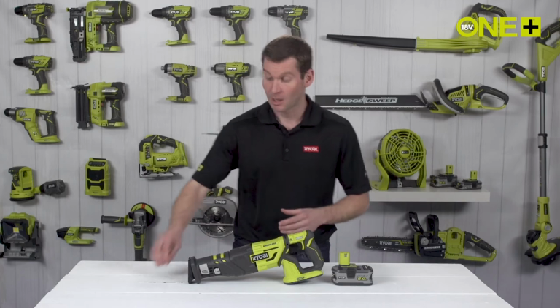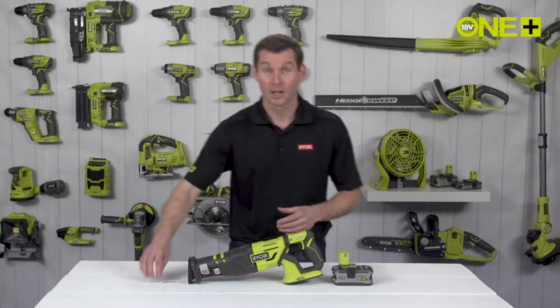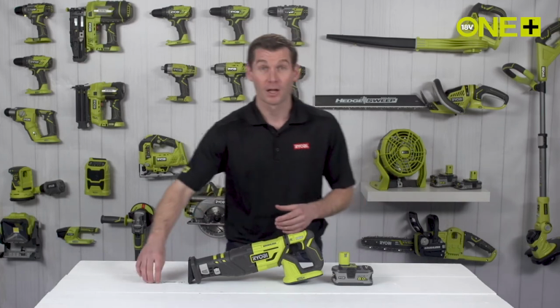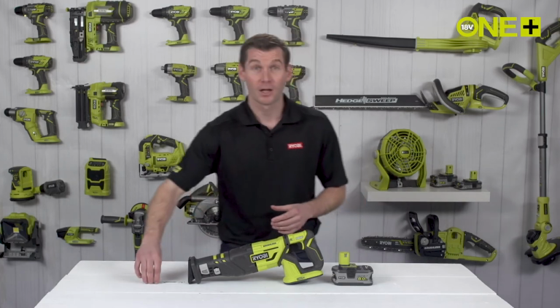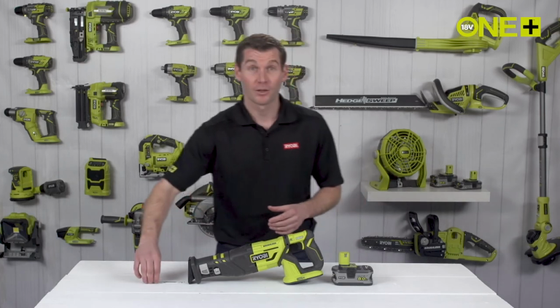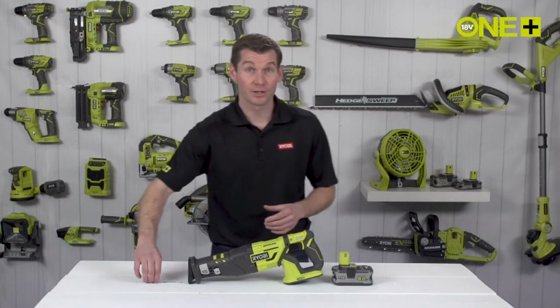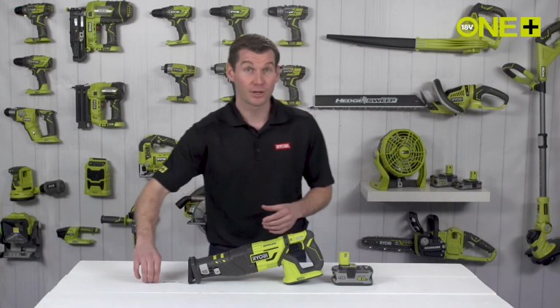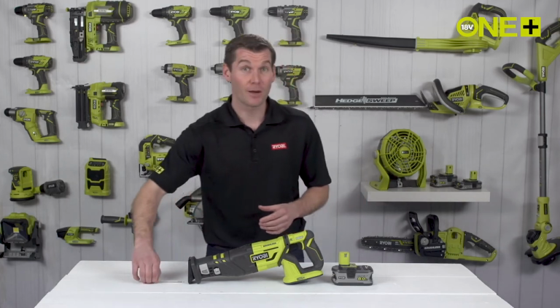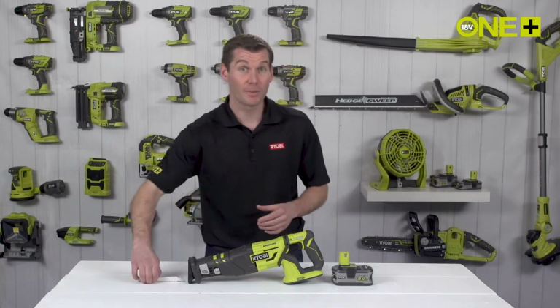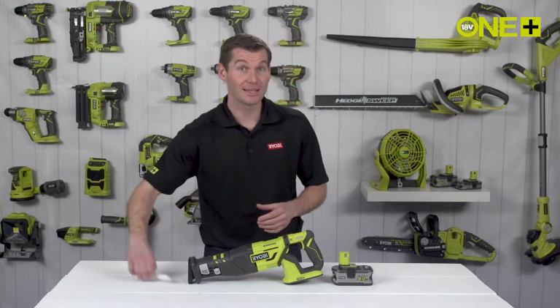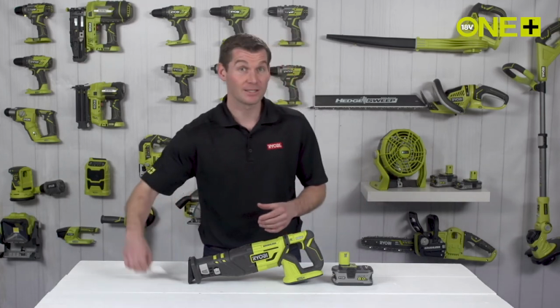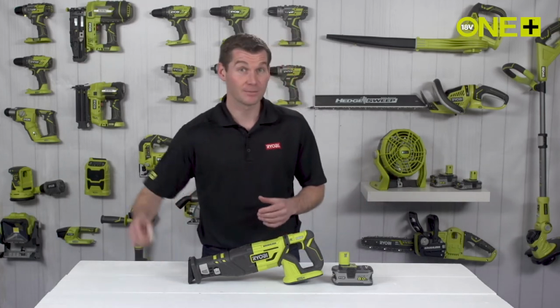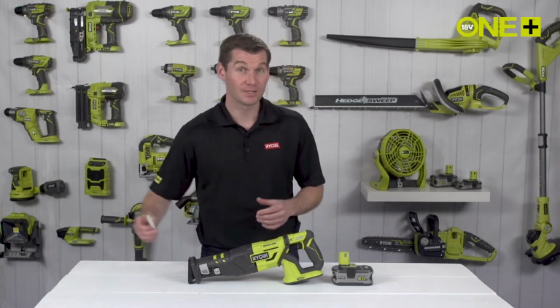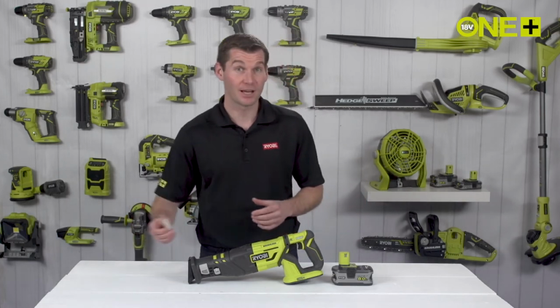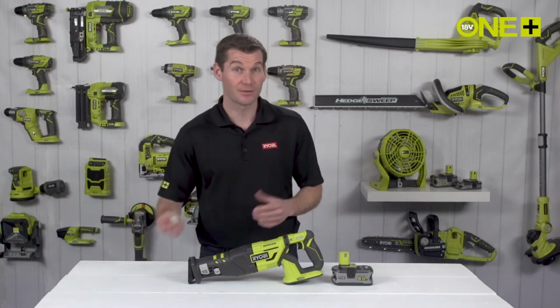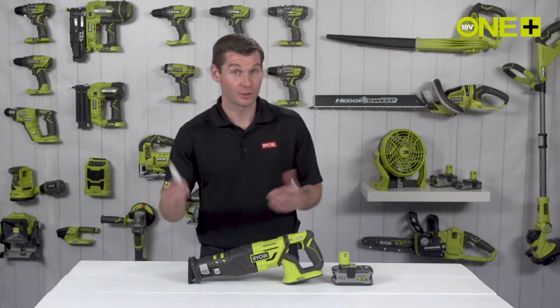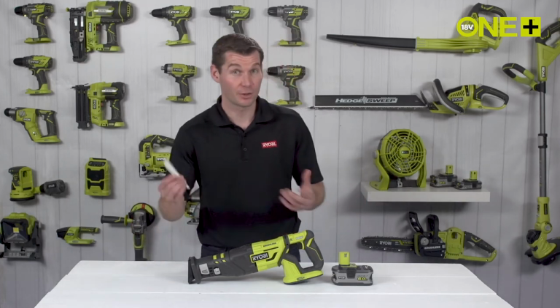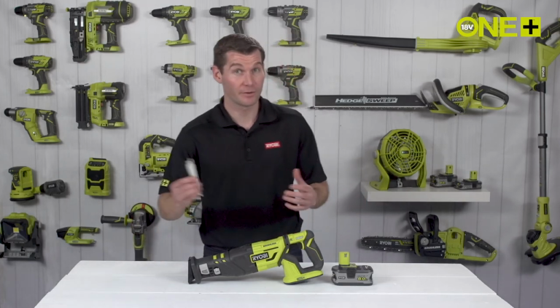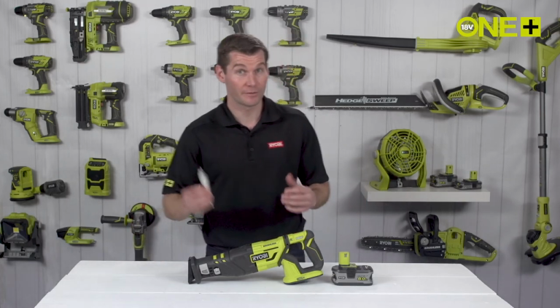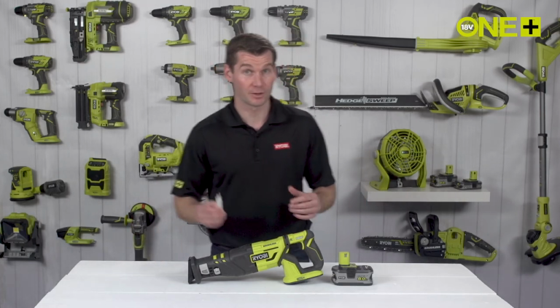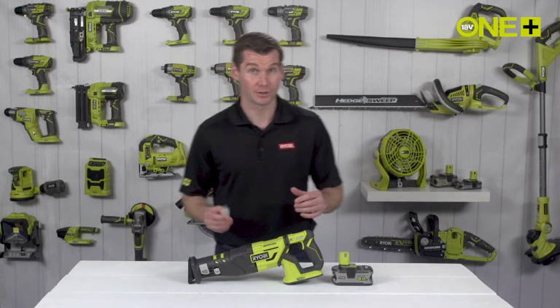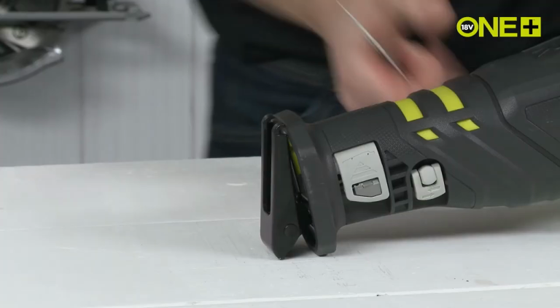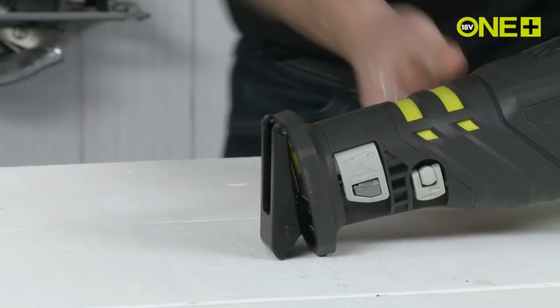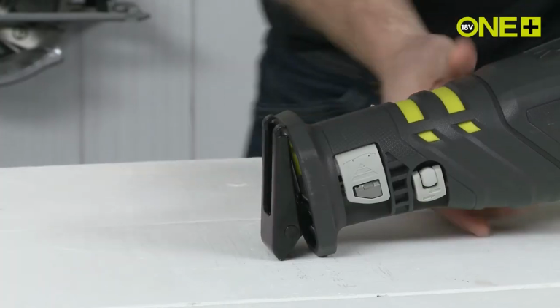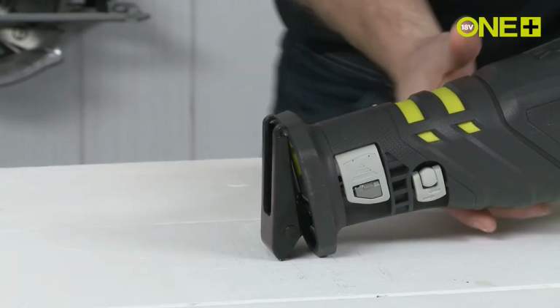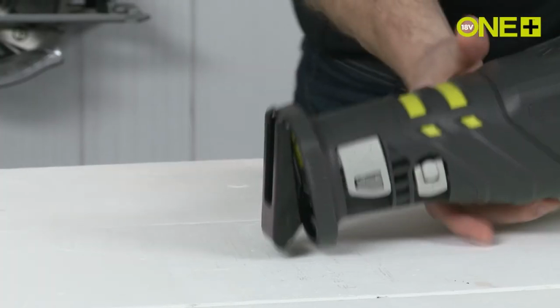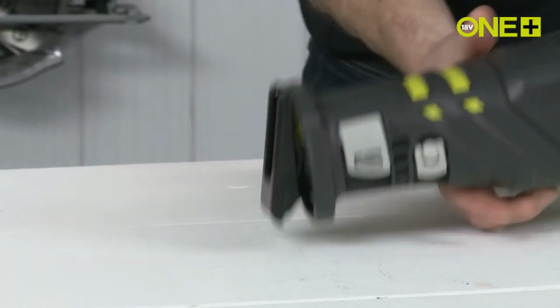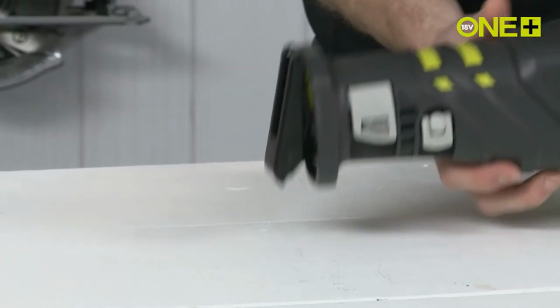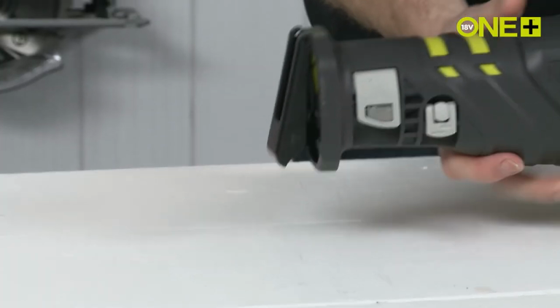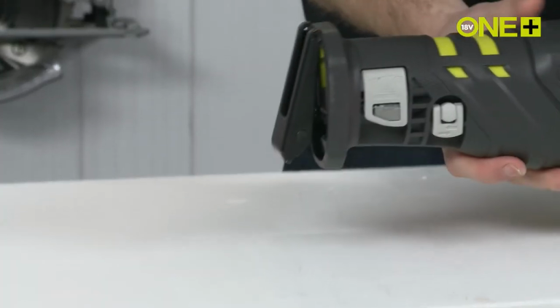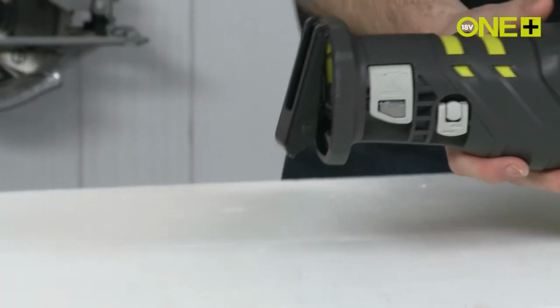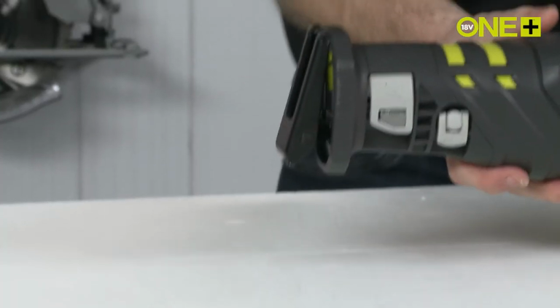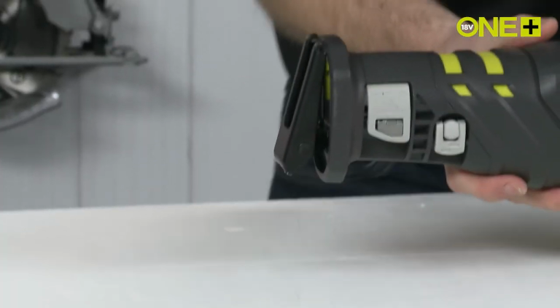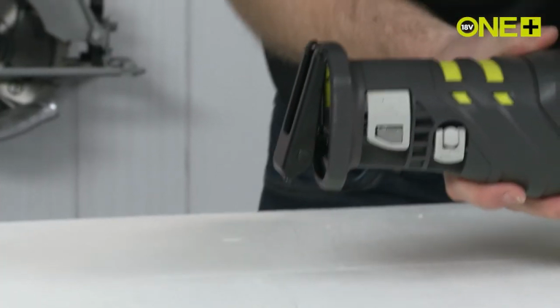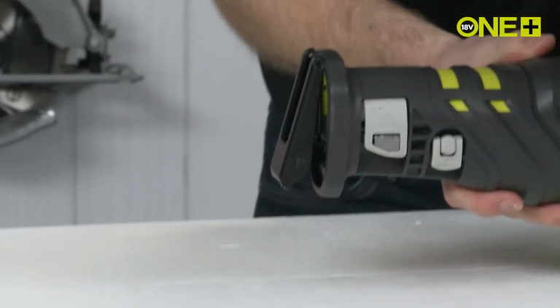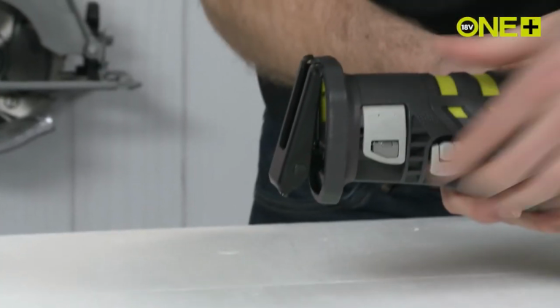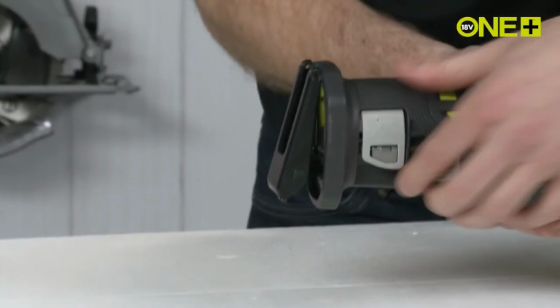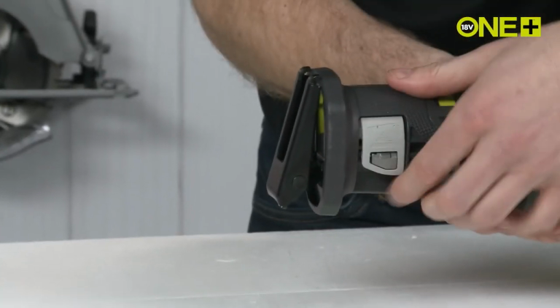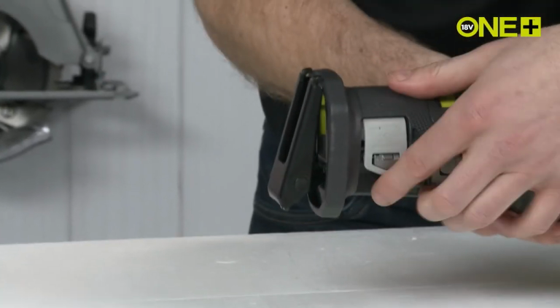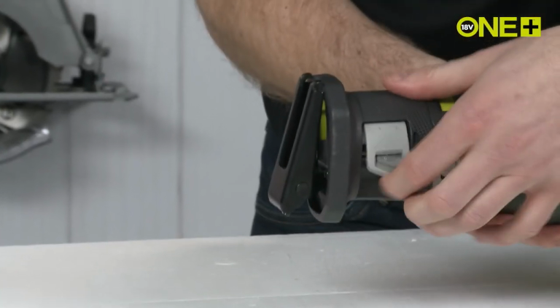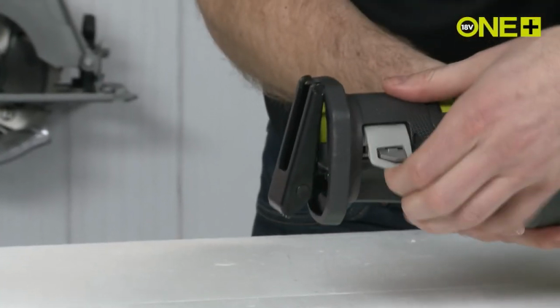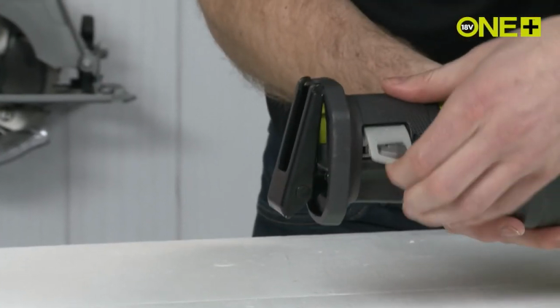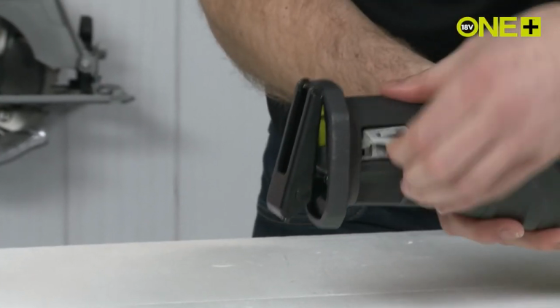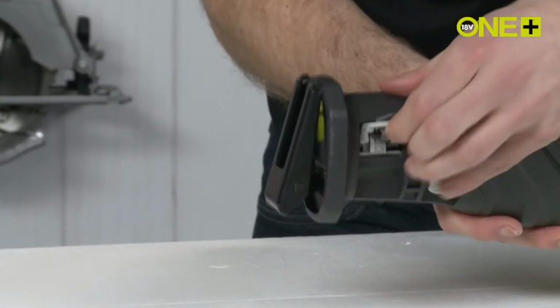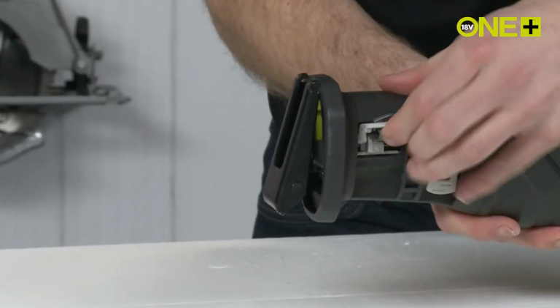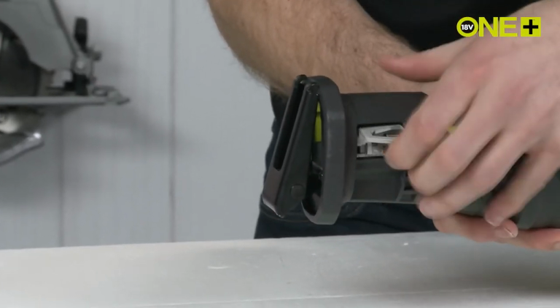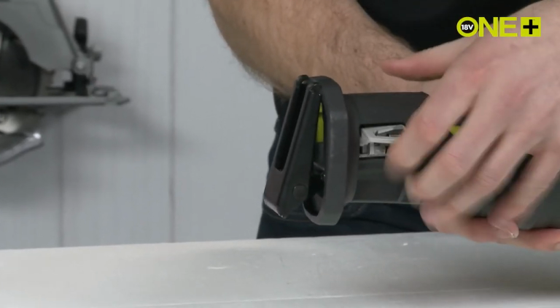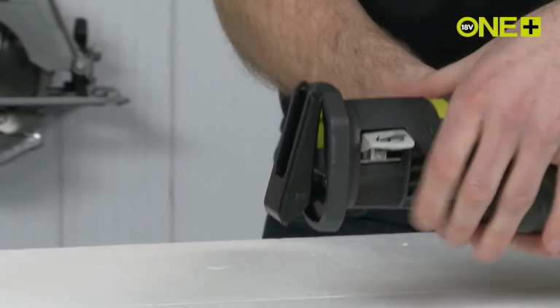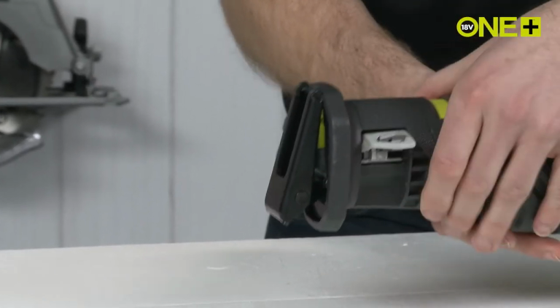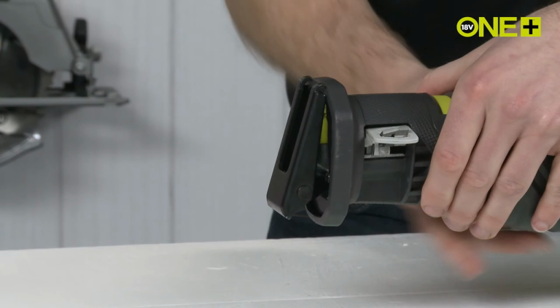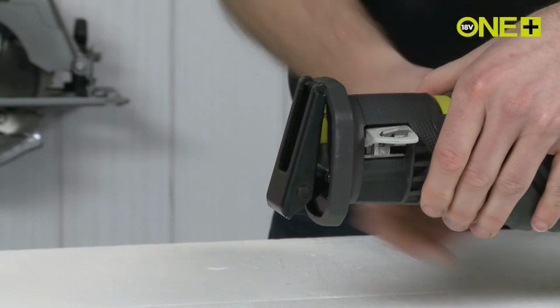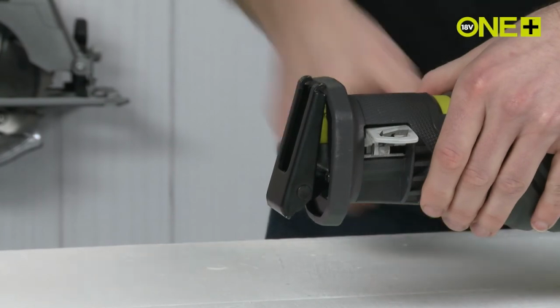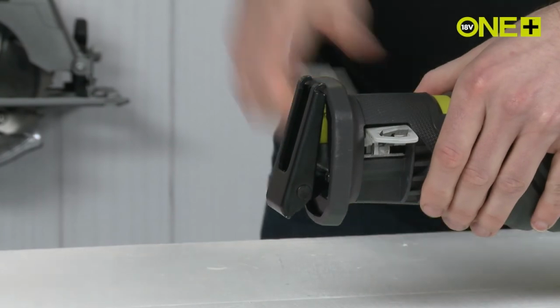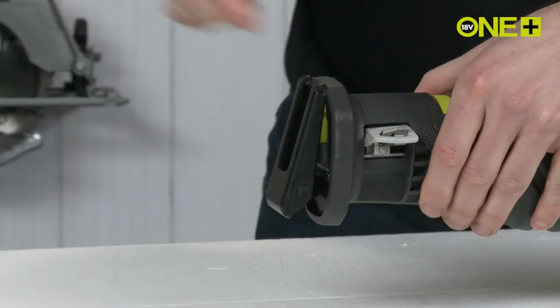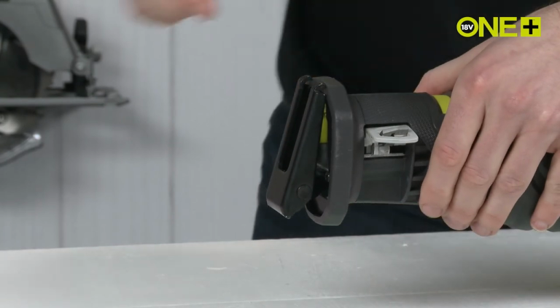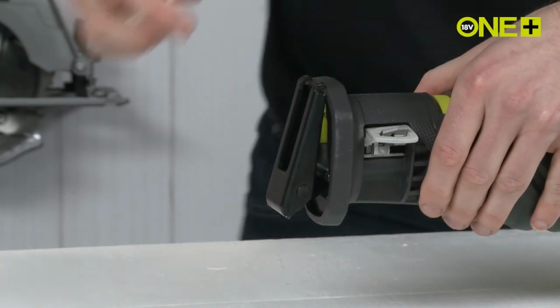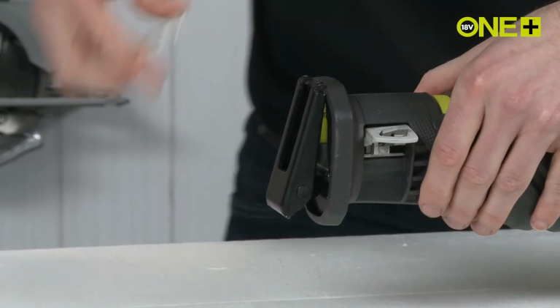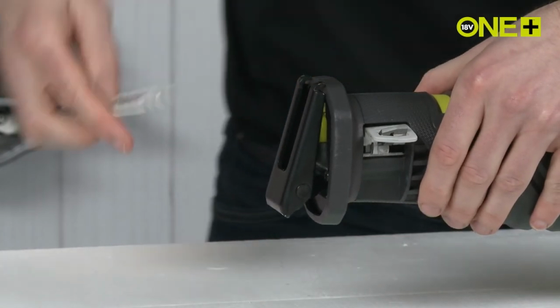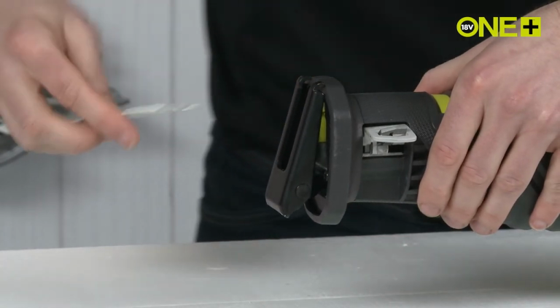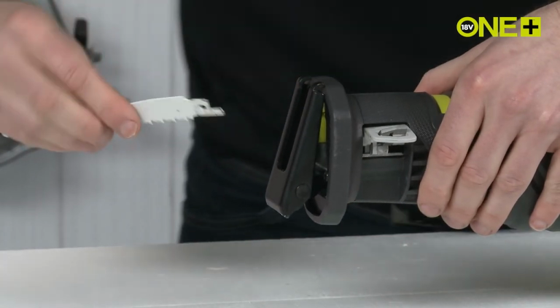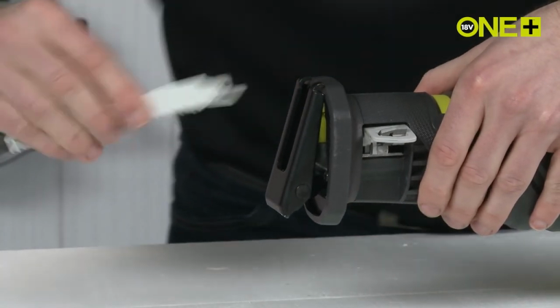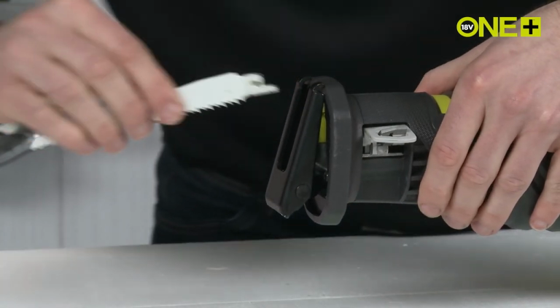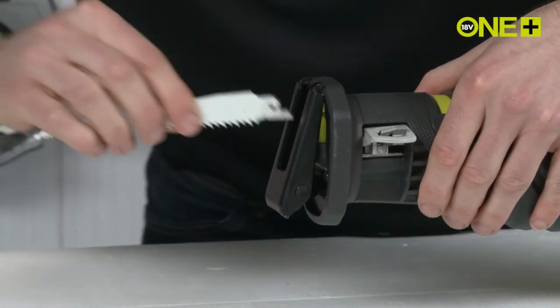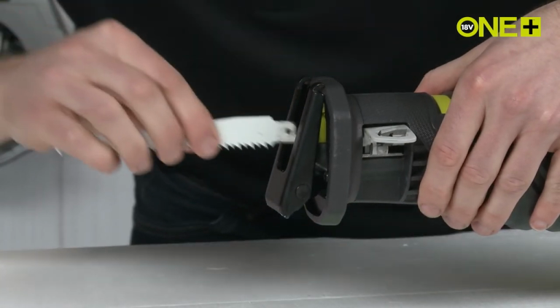The saw blades themselves are universal. You can pull the clamp up and easily fit any branded blade.